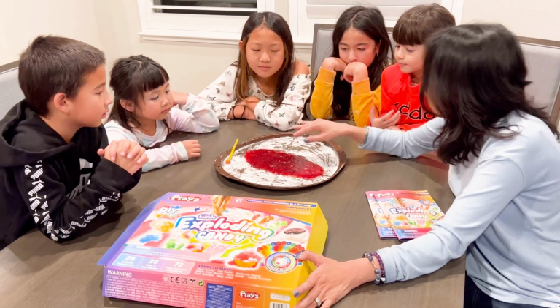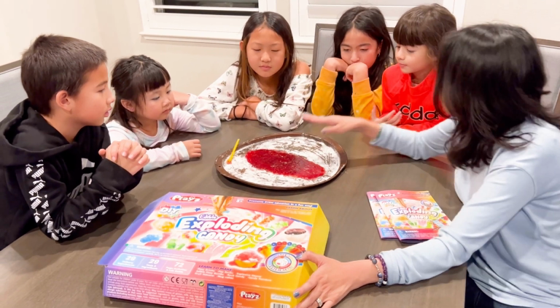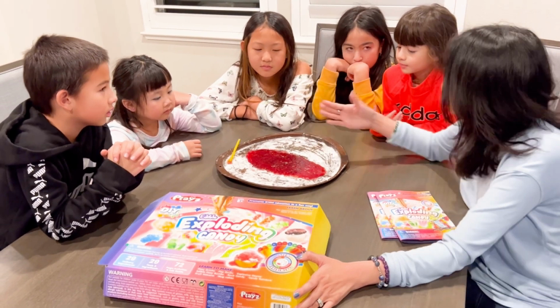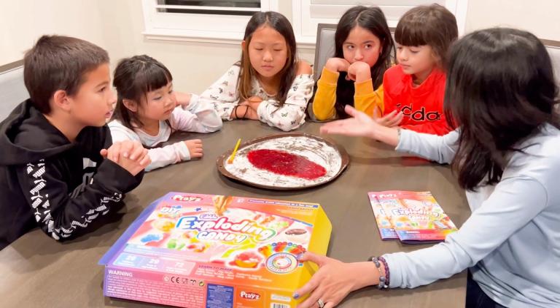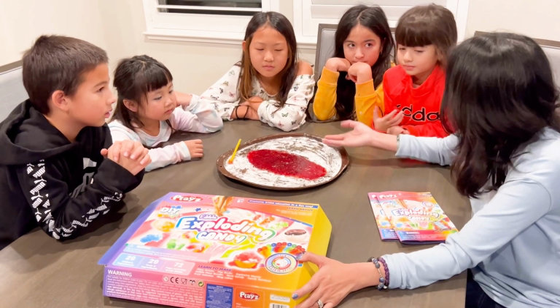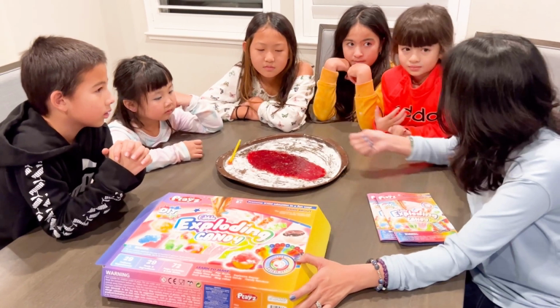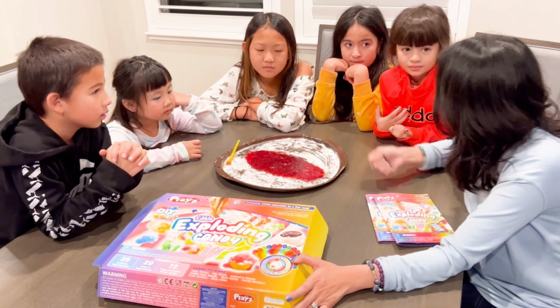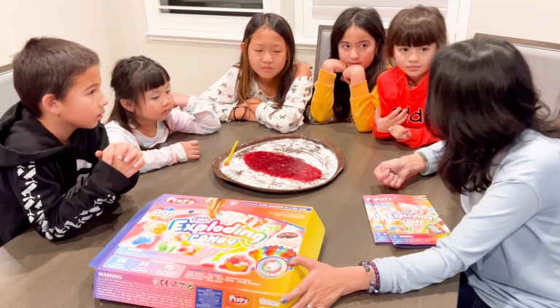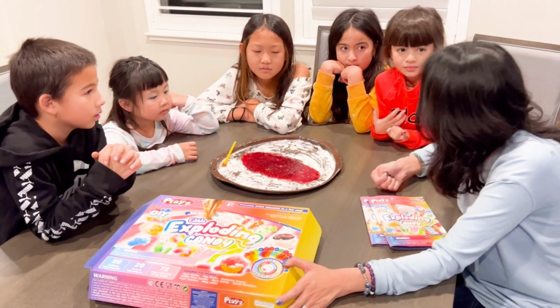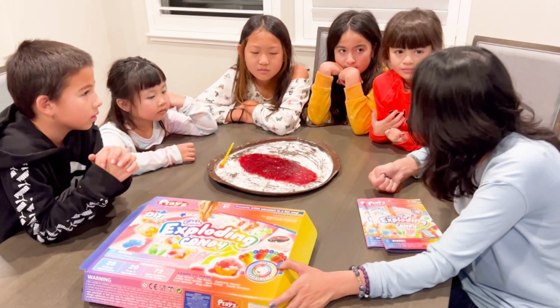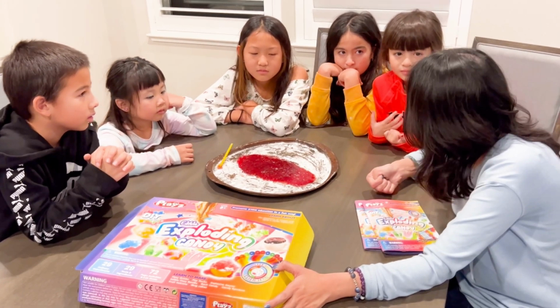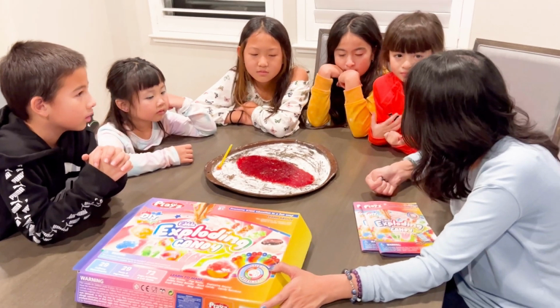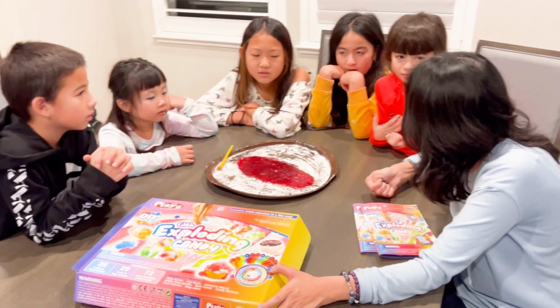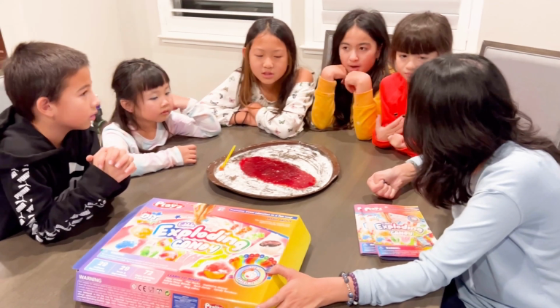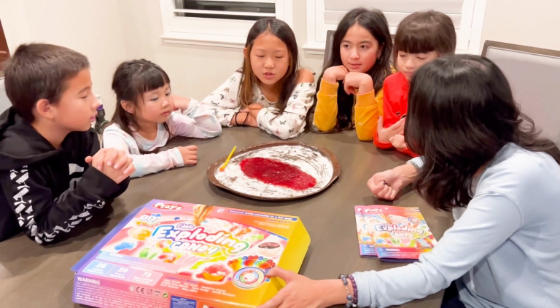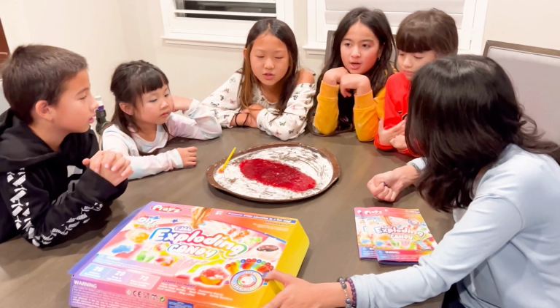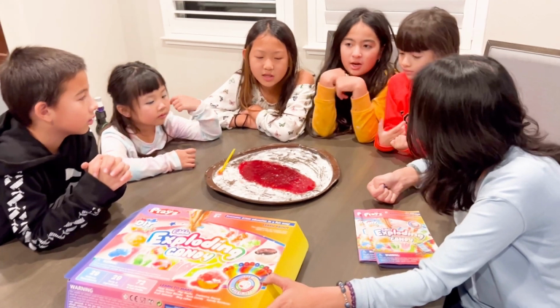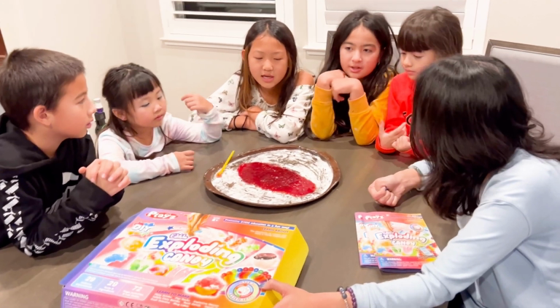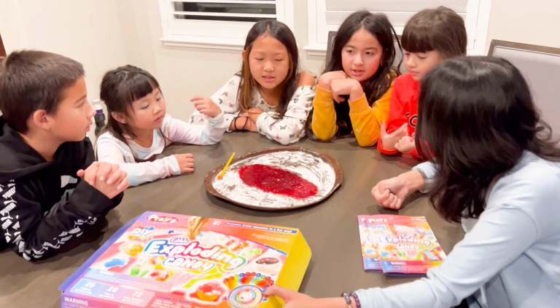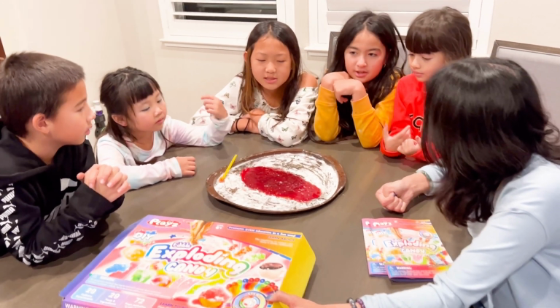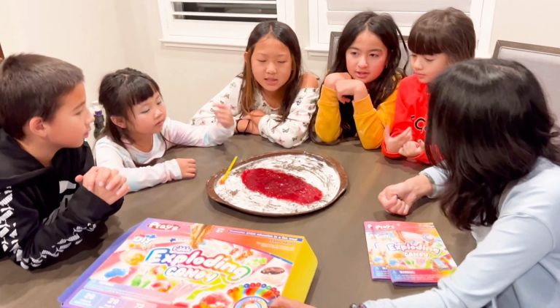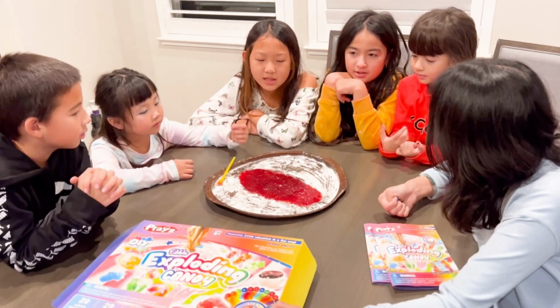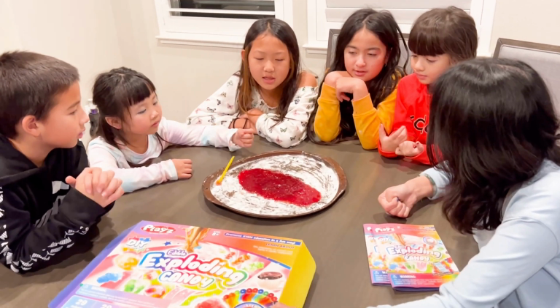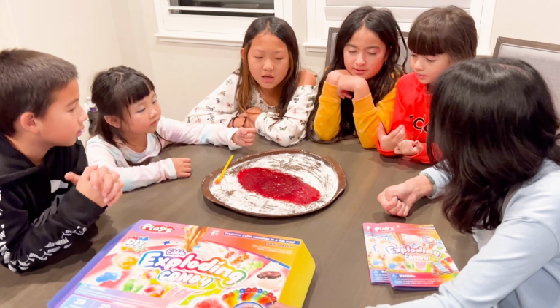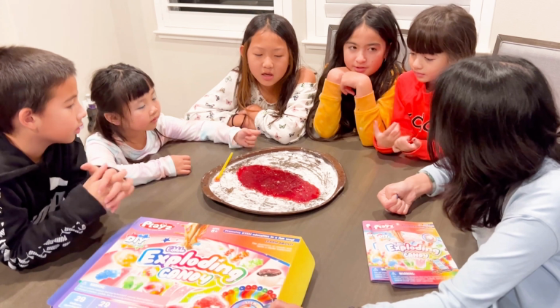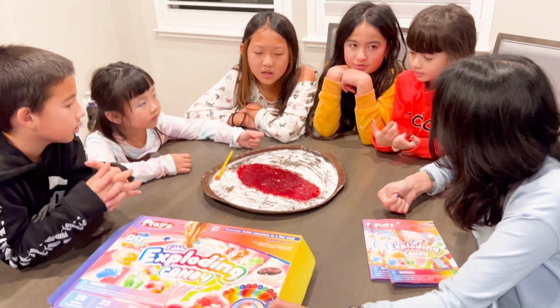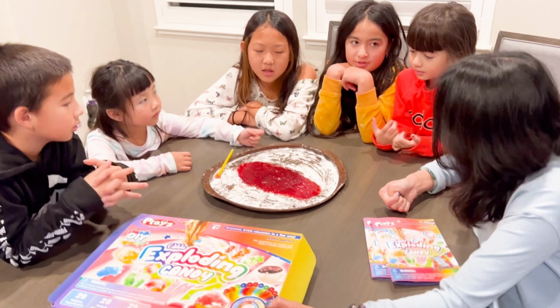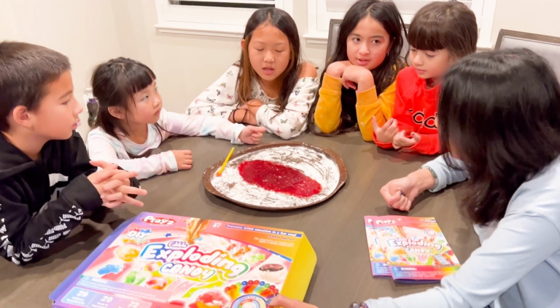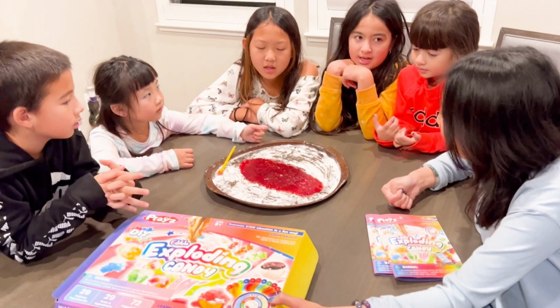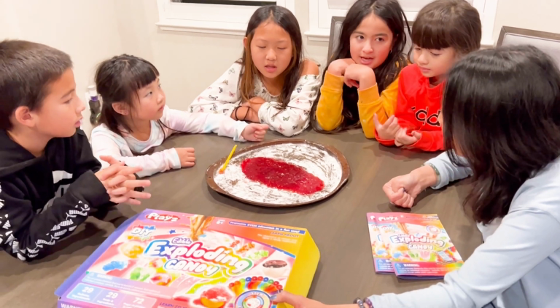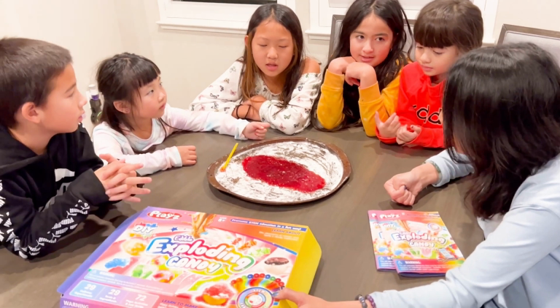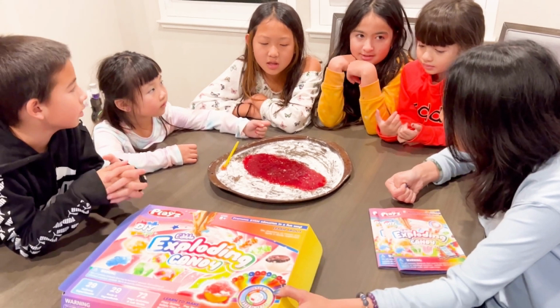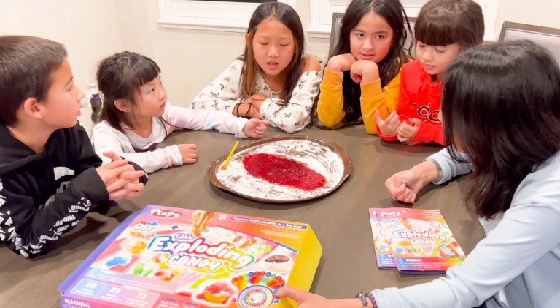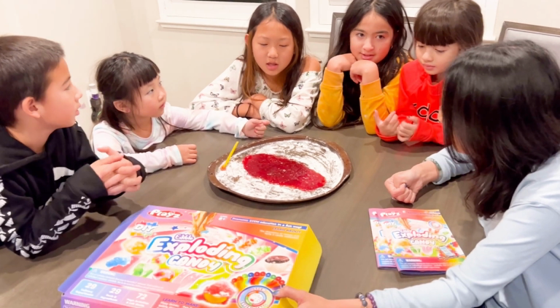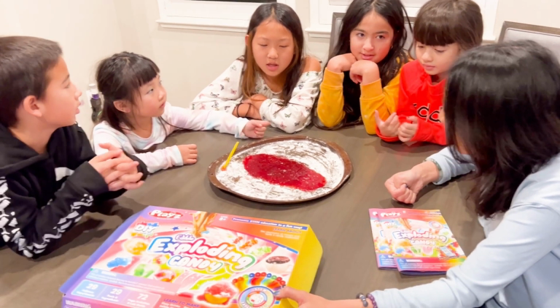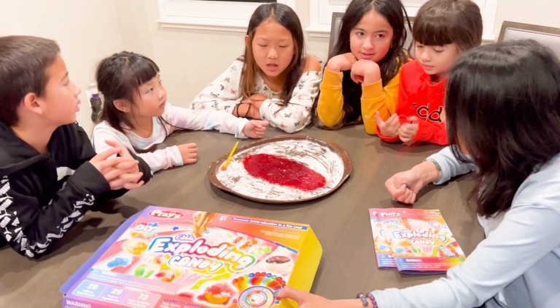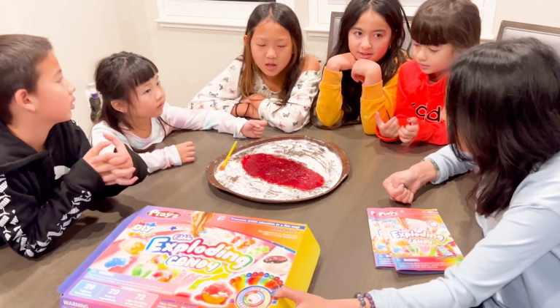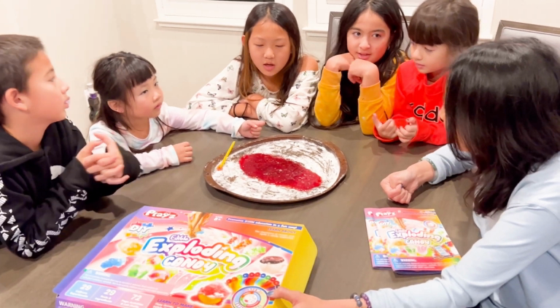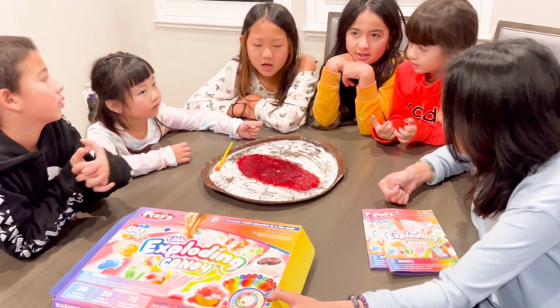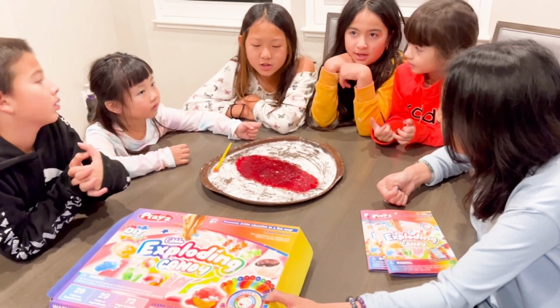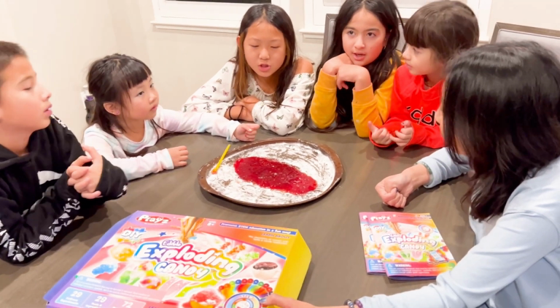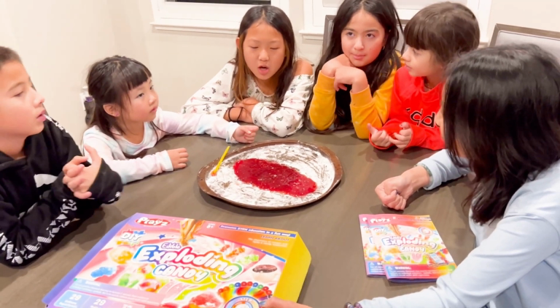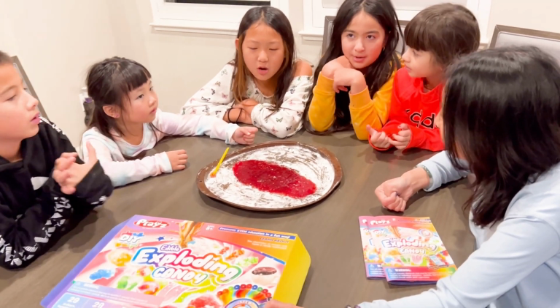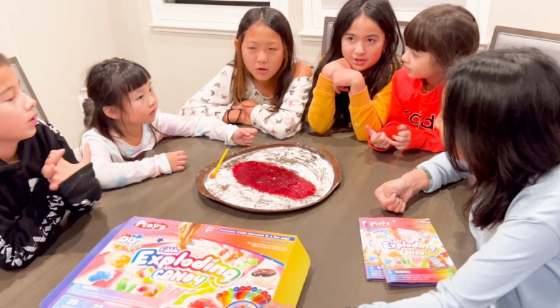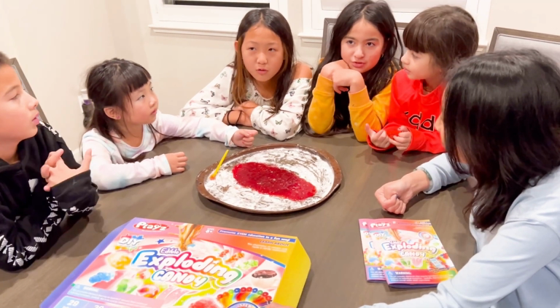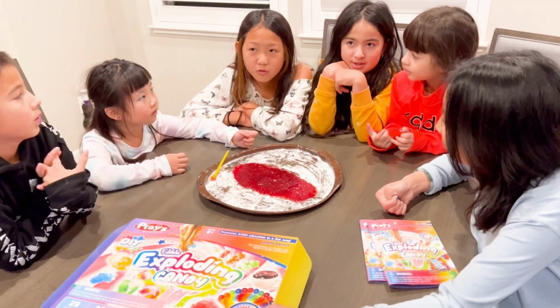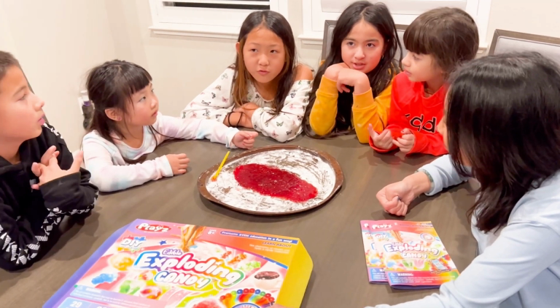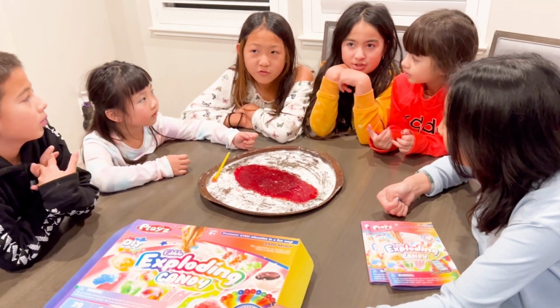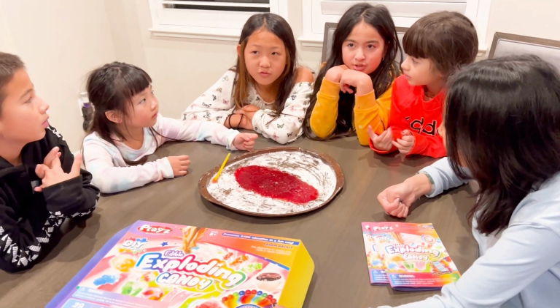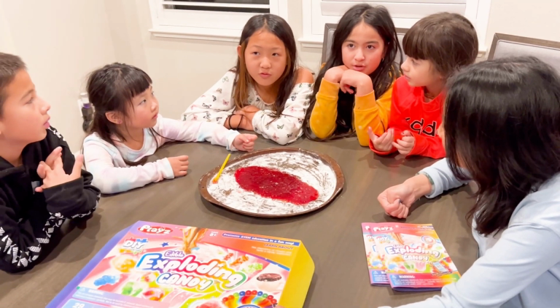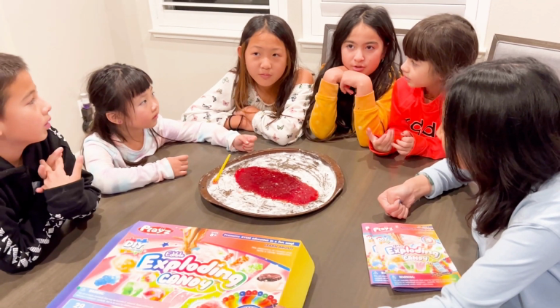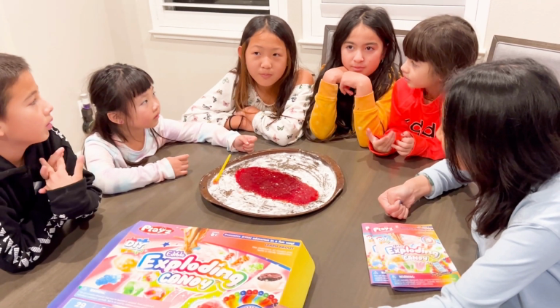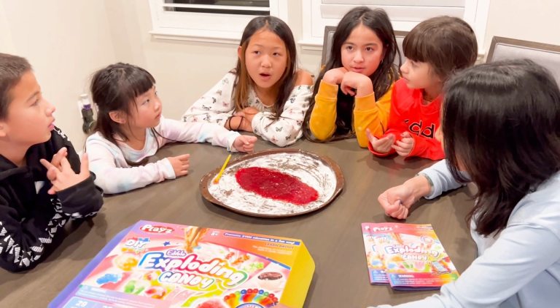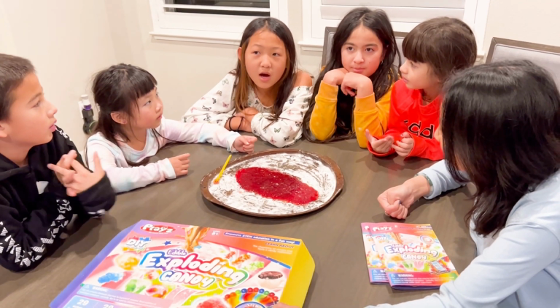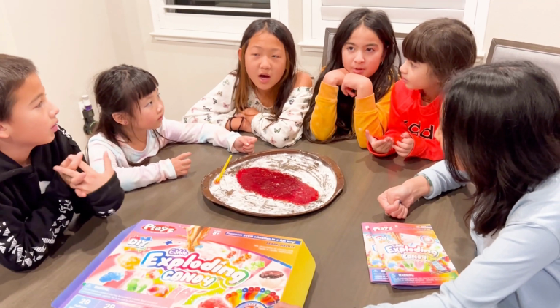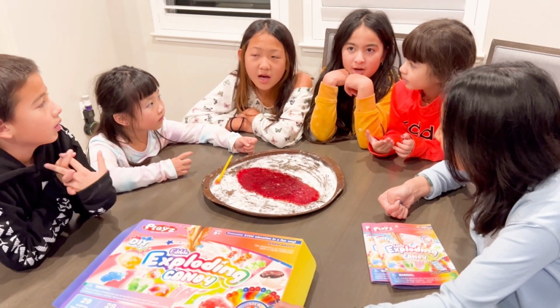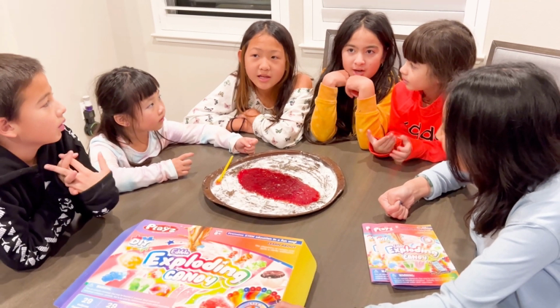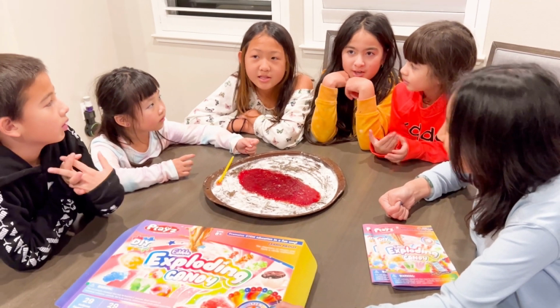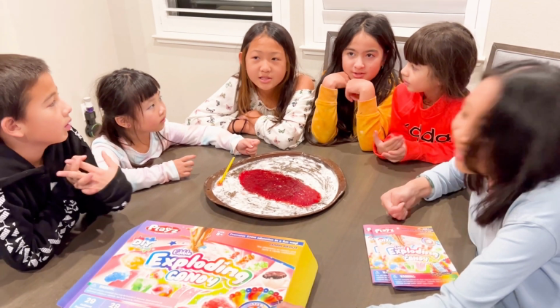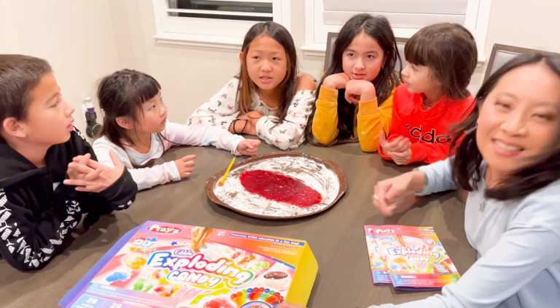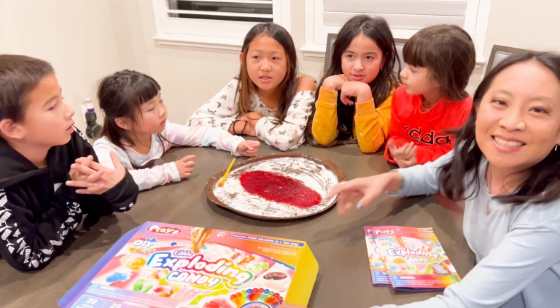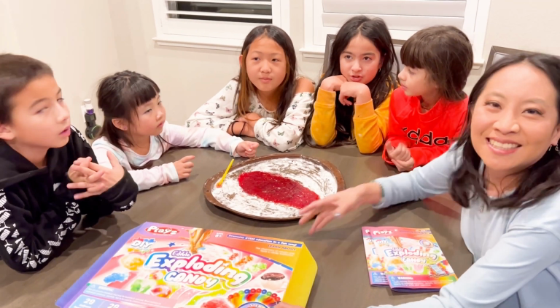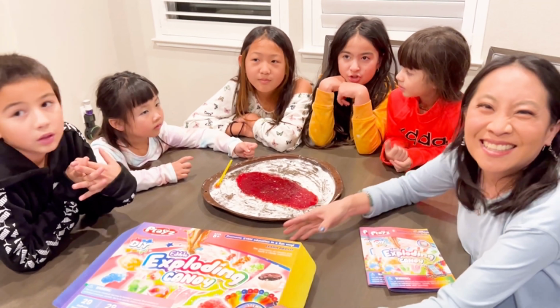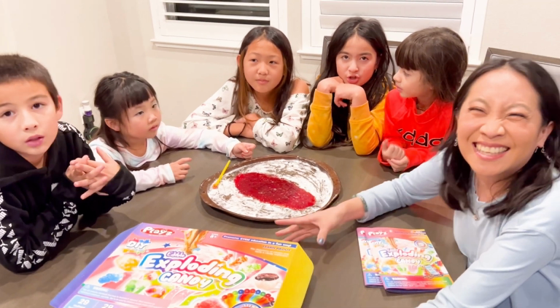What did you use to make this? Citric acid. Honey. Citric acid. Yep. Sugar.